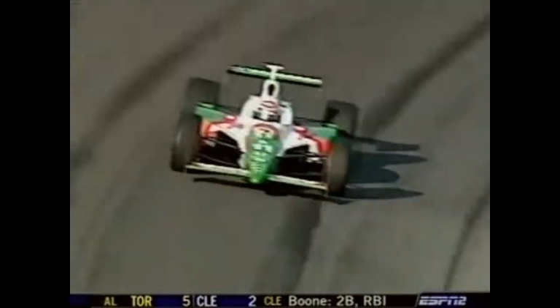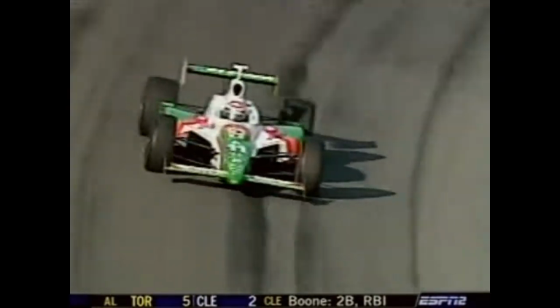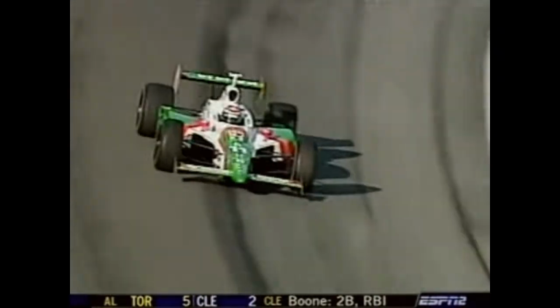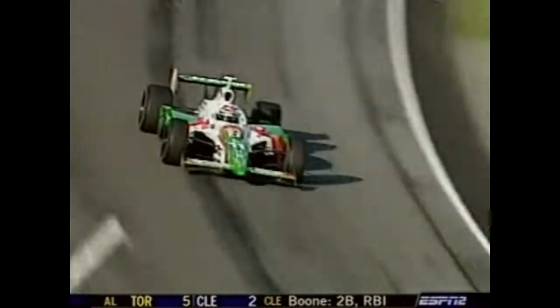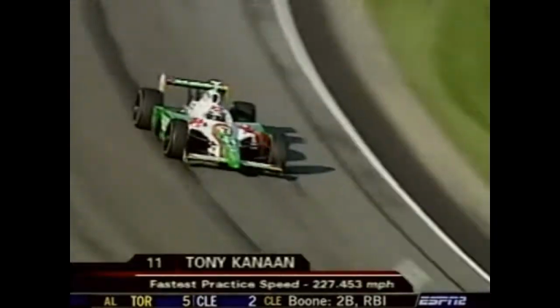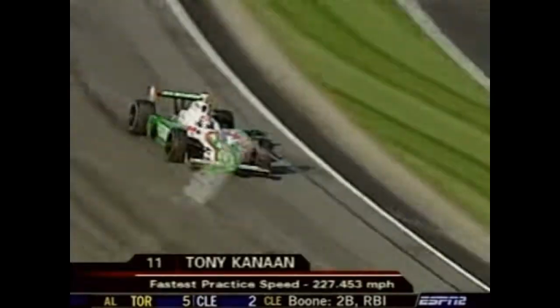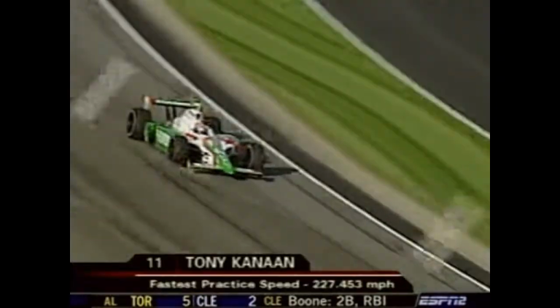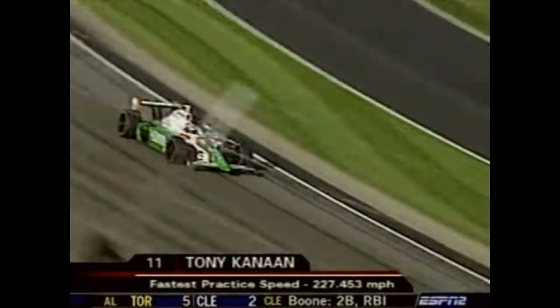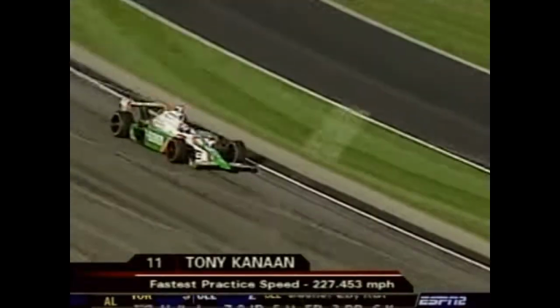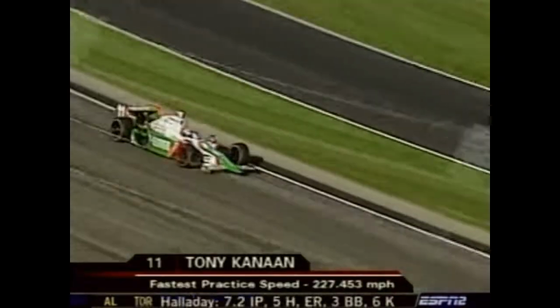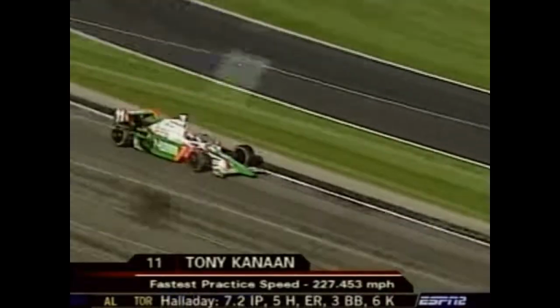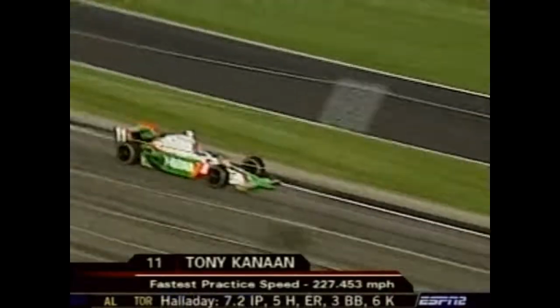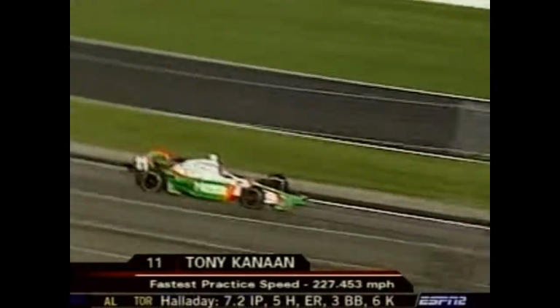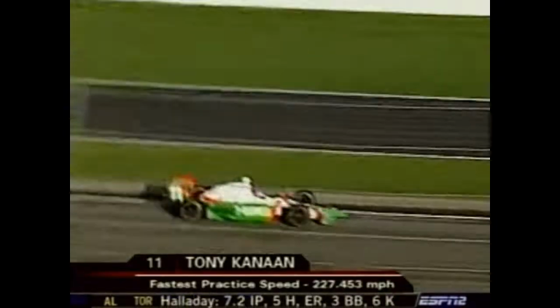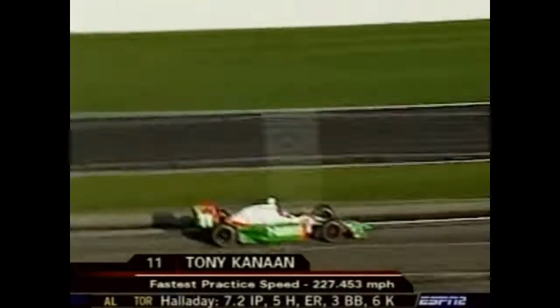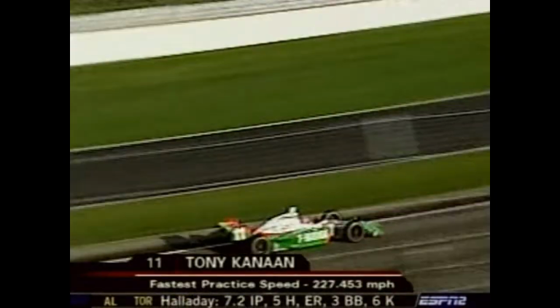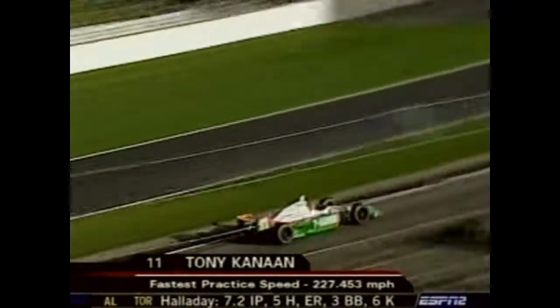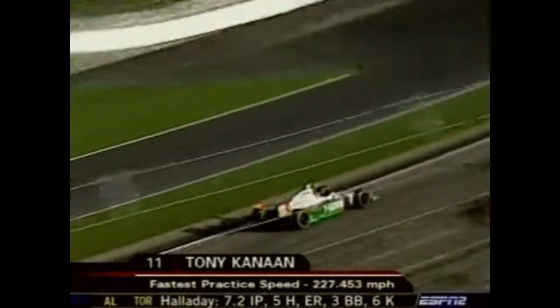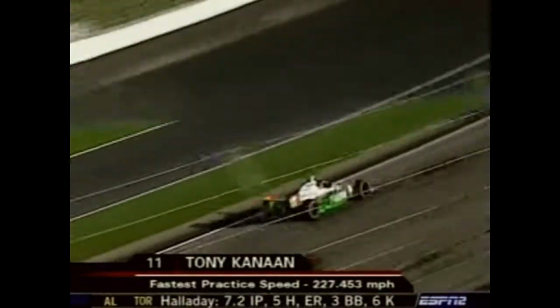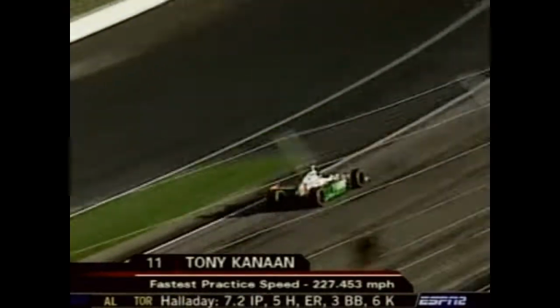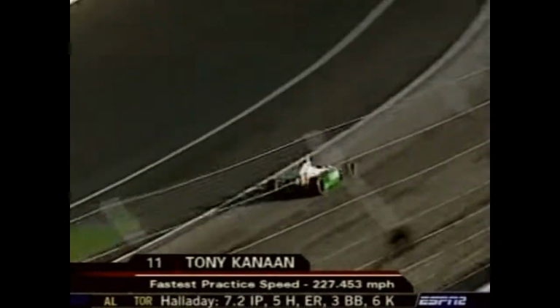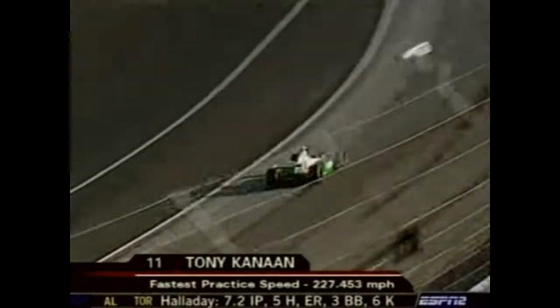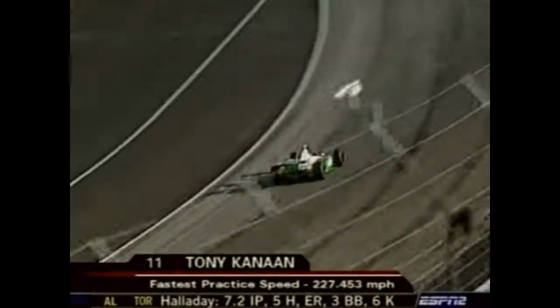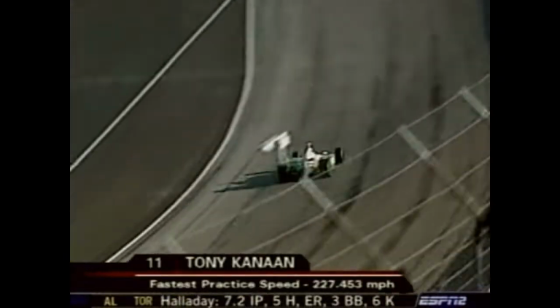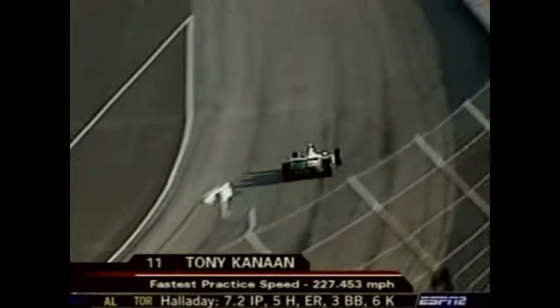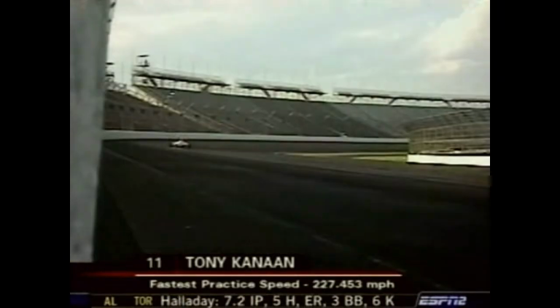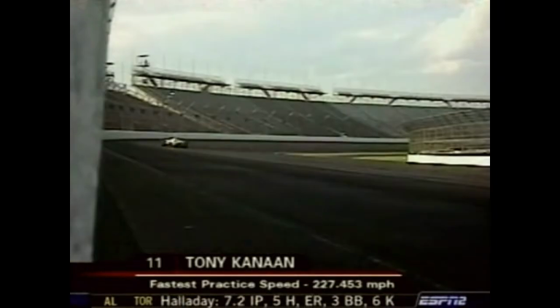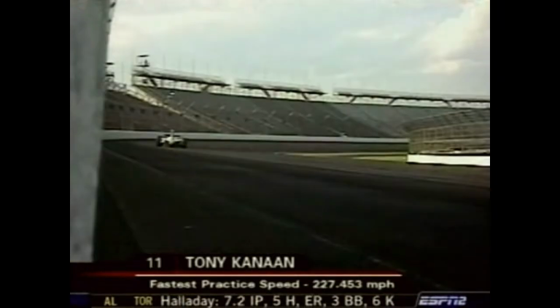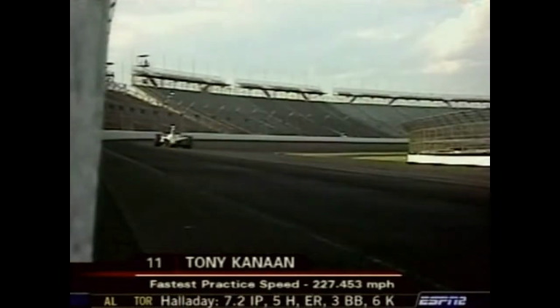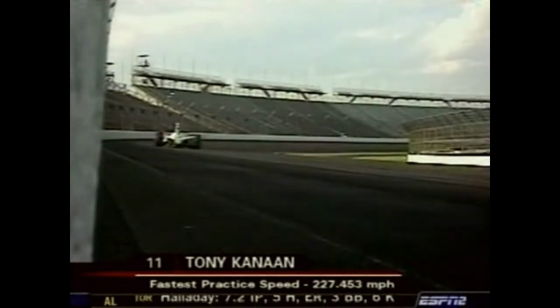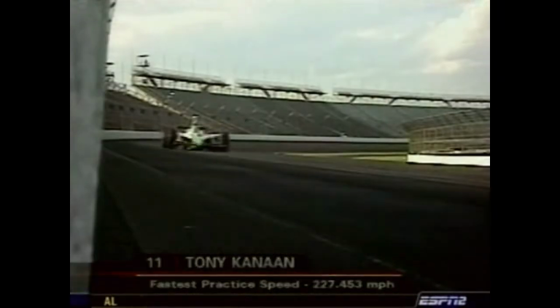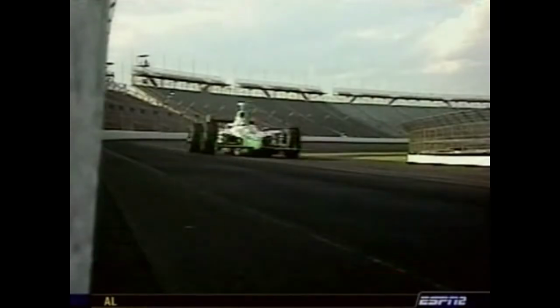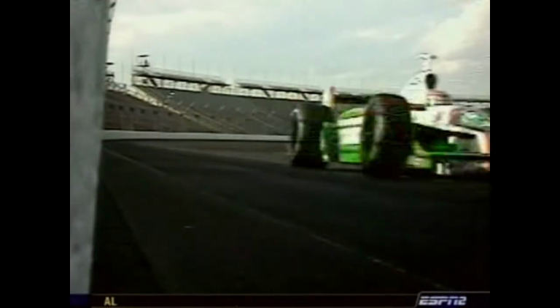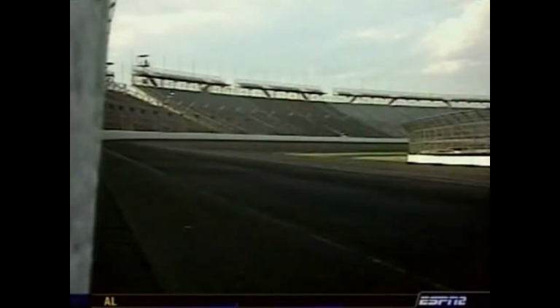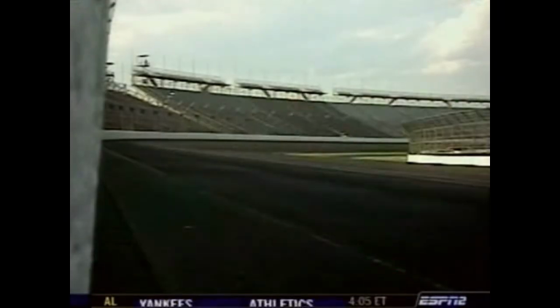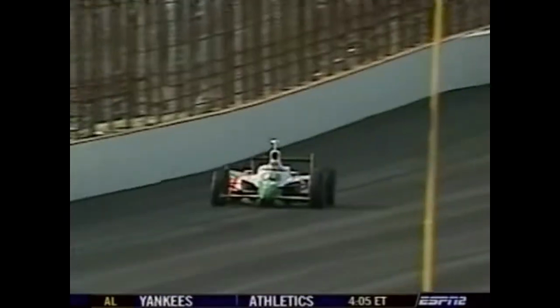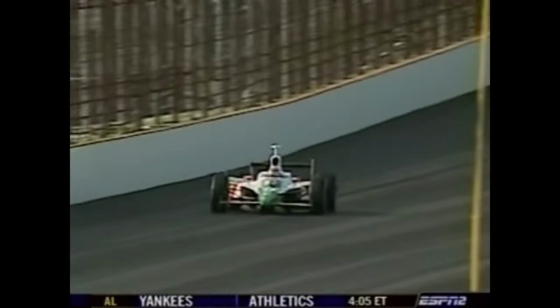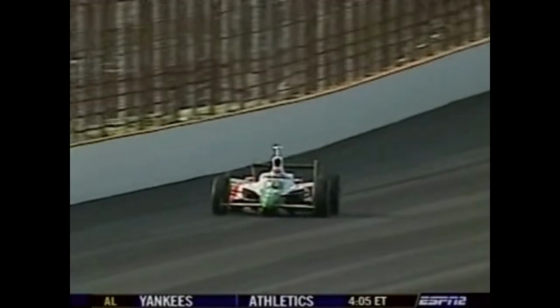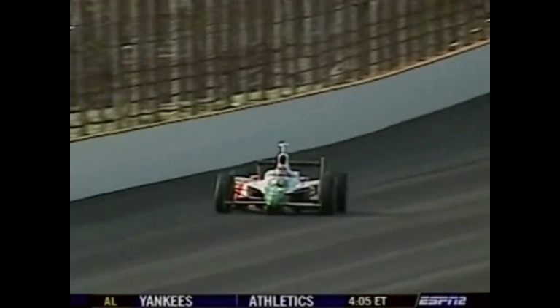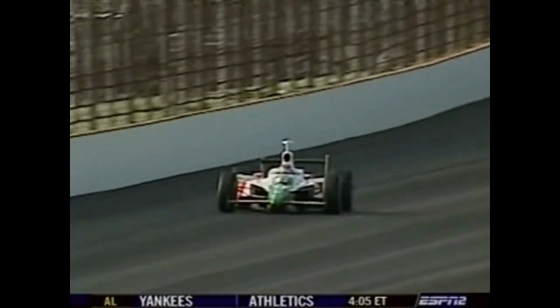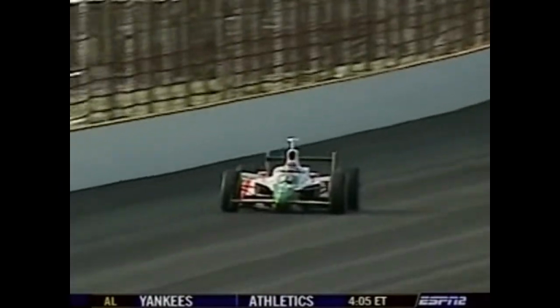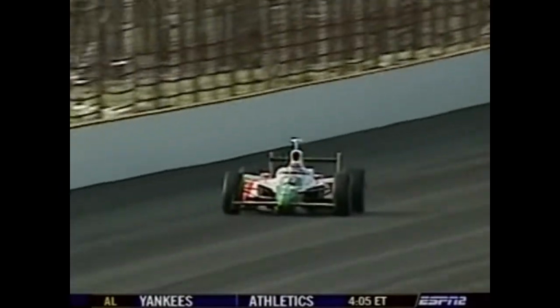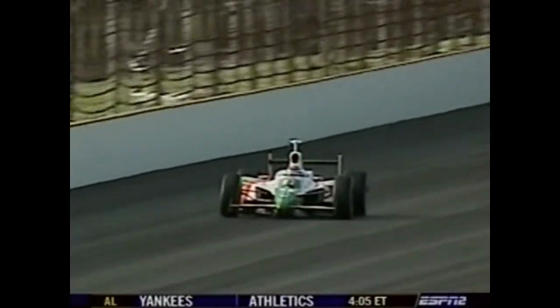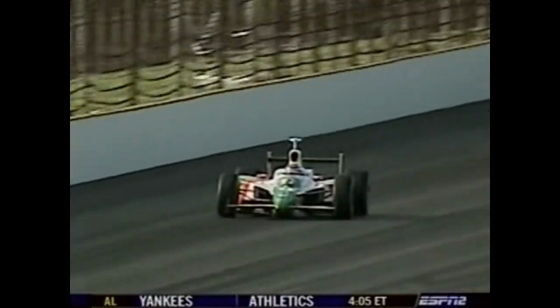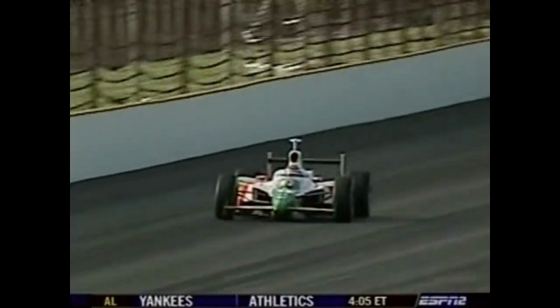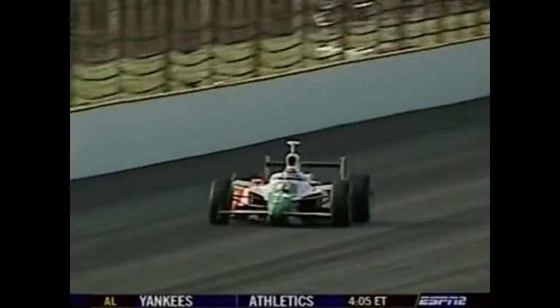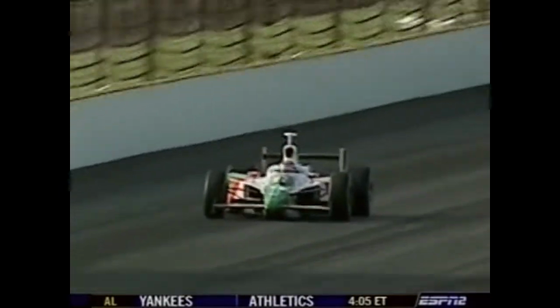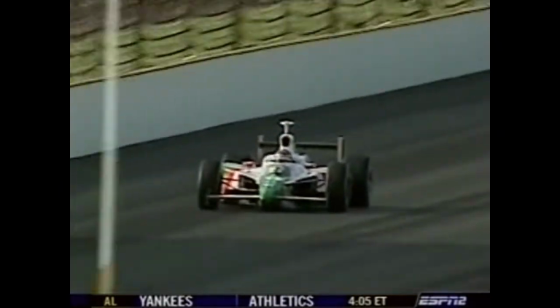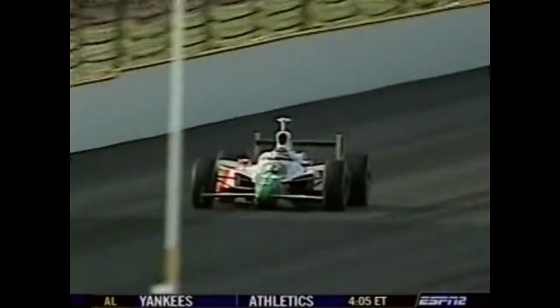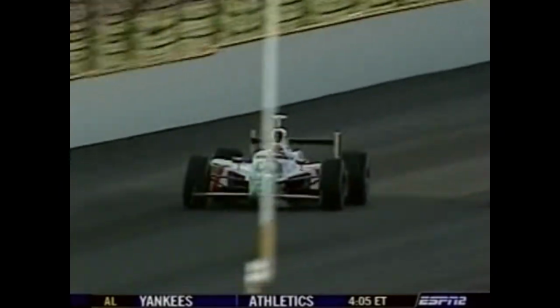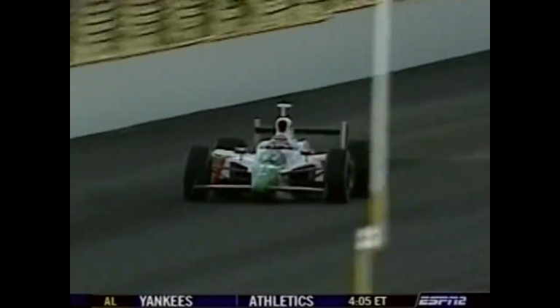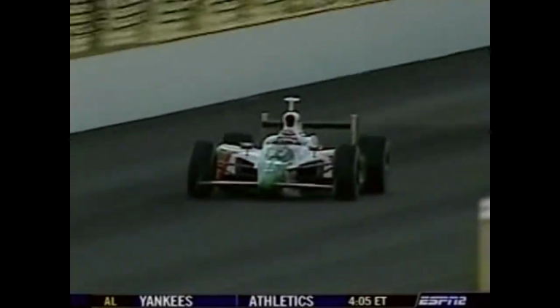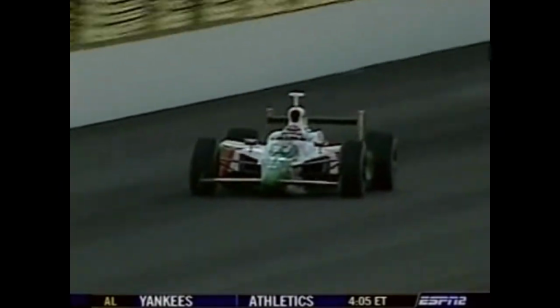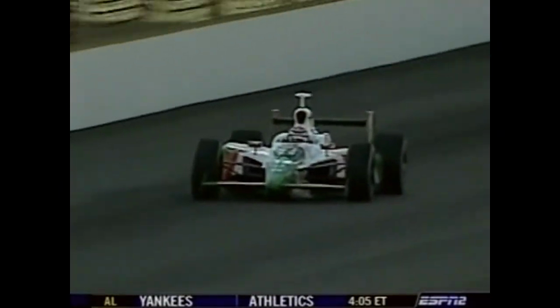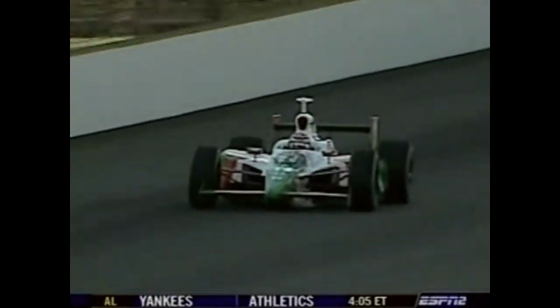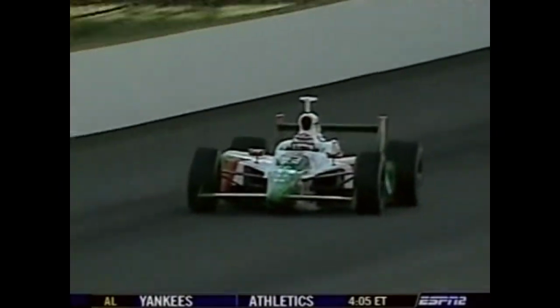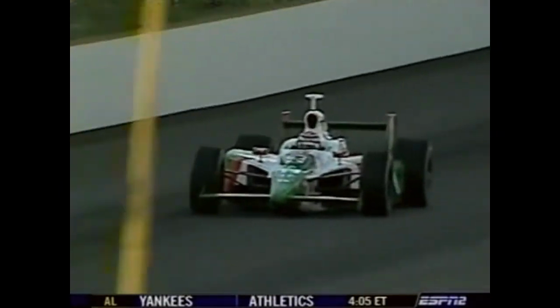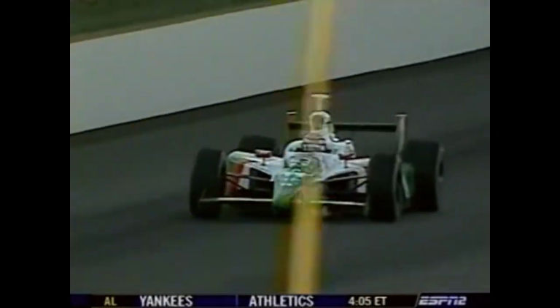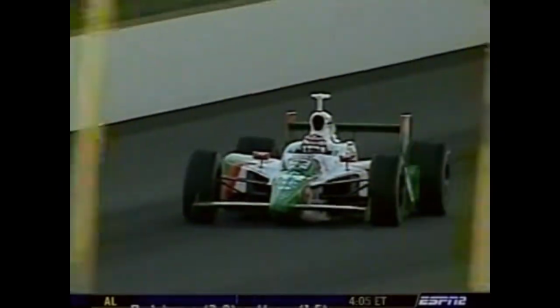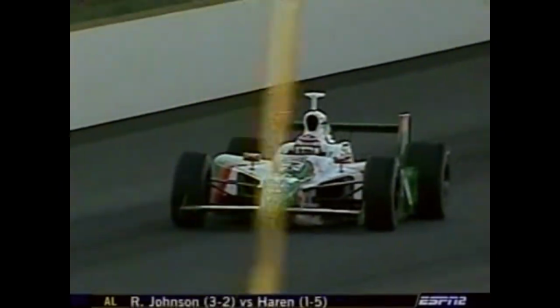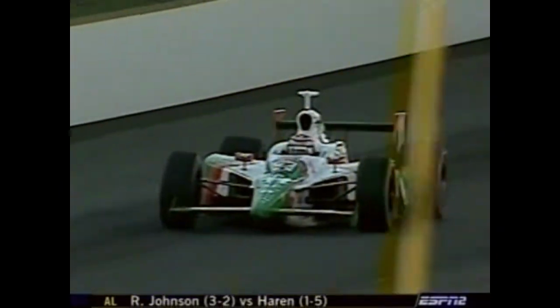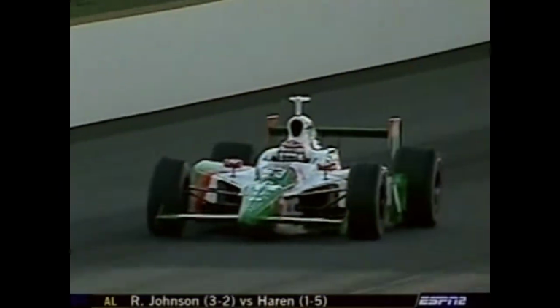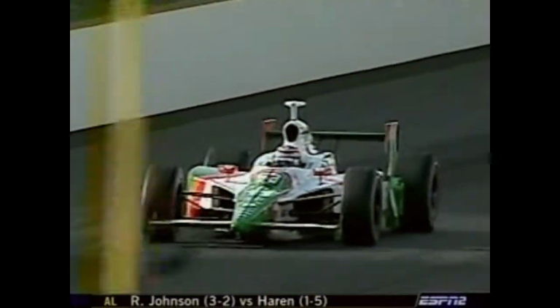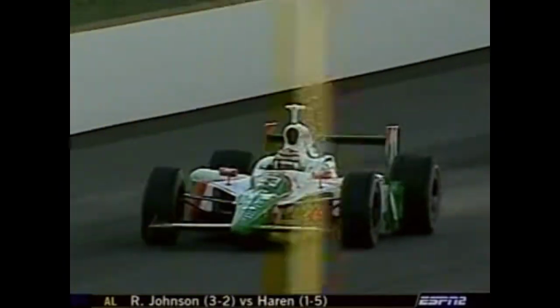But late in the day, TK — Tony Kanaan — had the quickness of the day at 227.453 miles per hour for the reigning series champion.